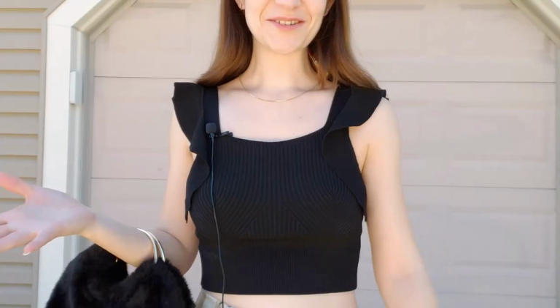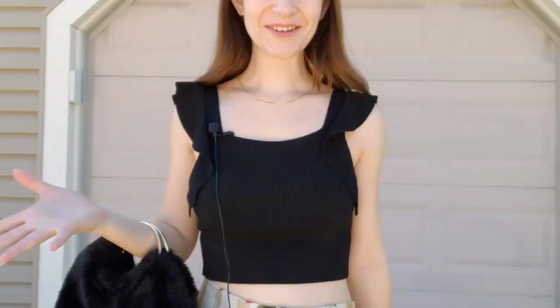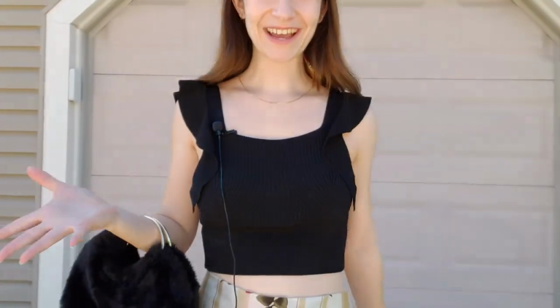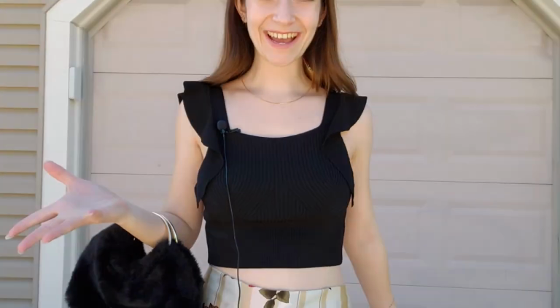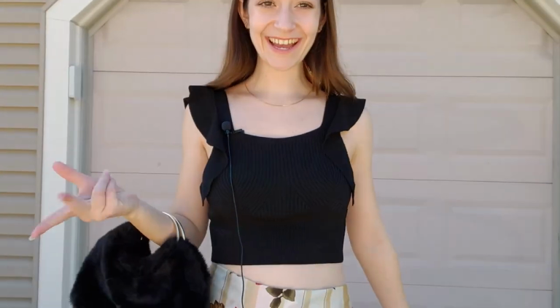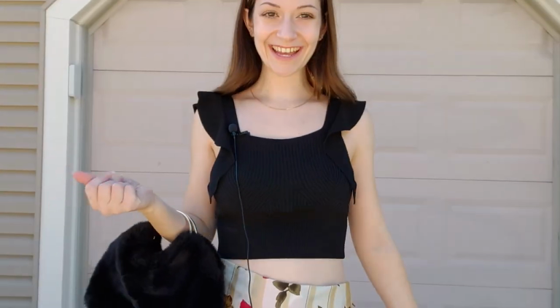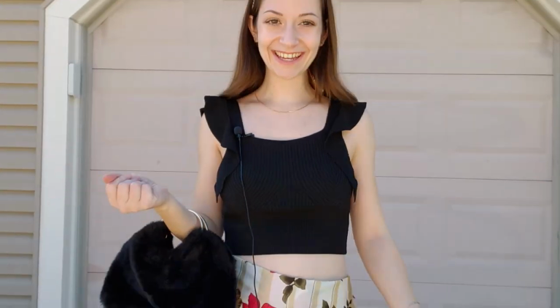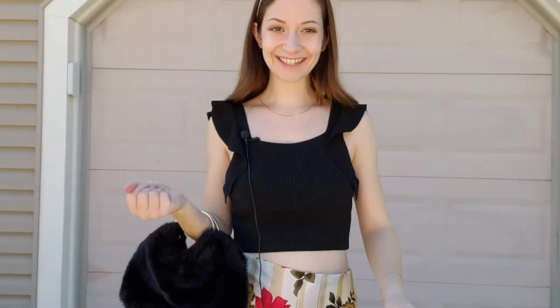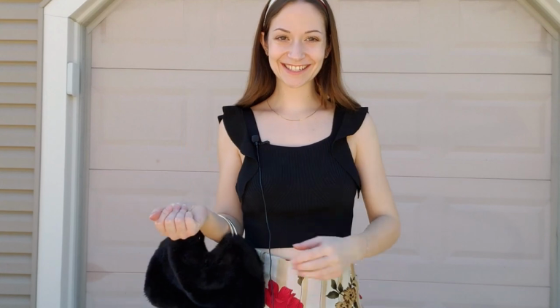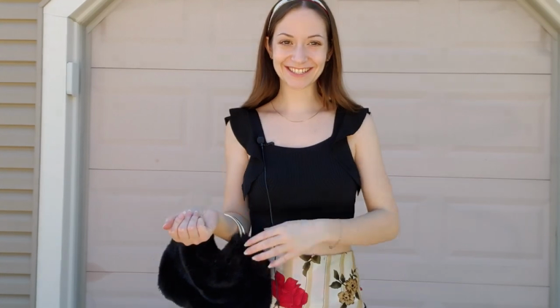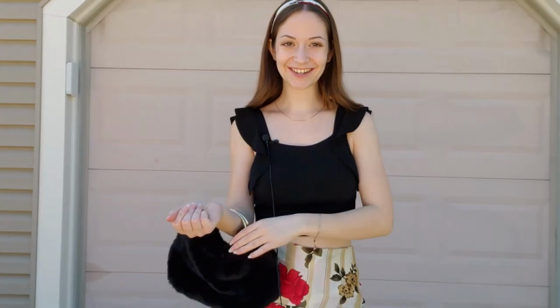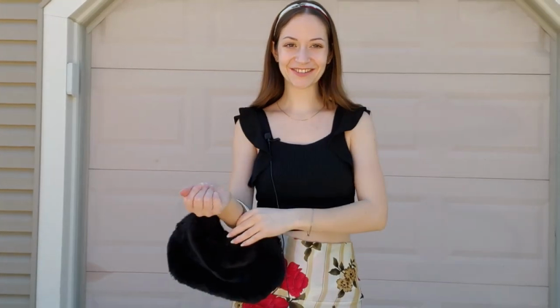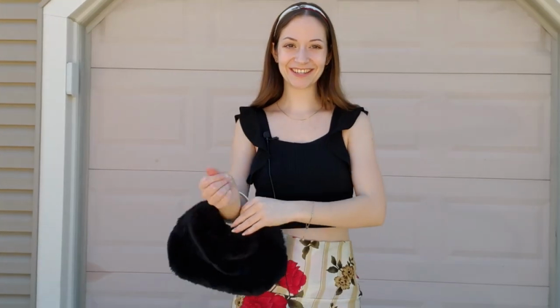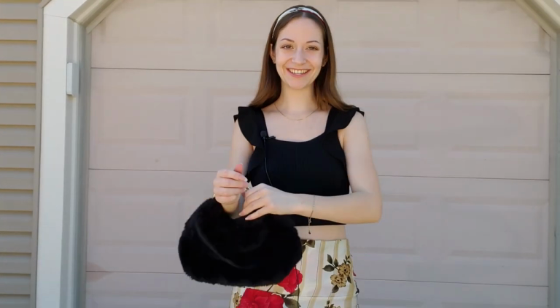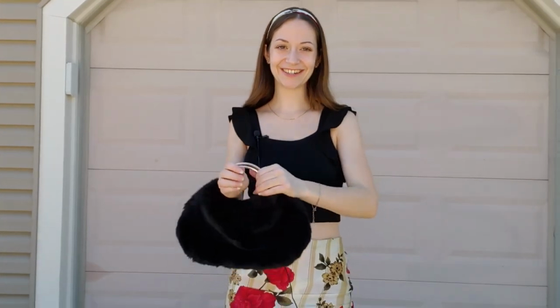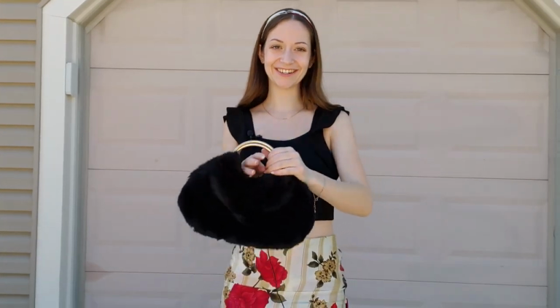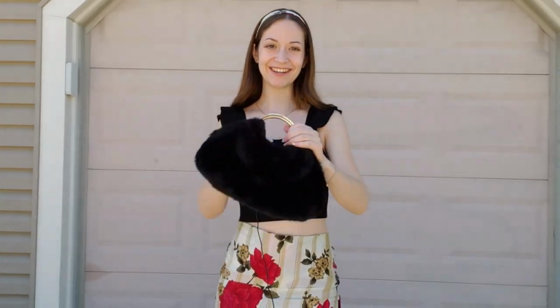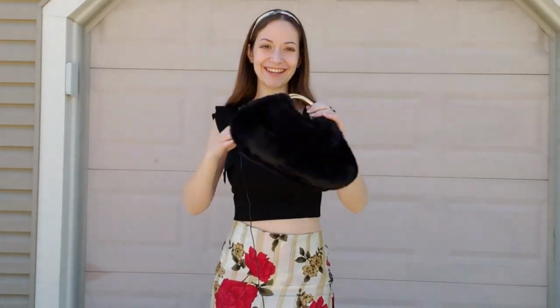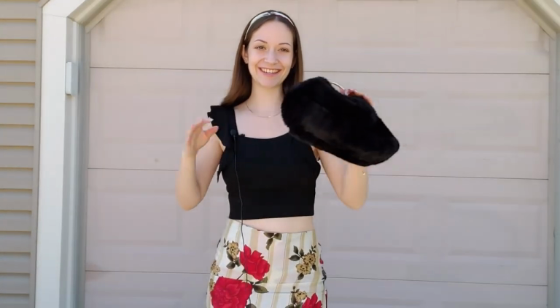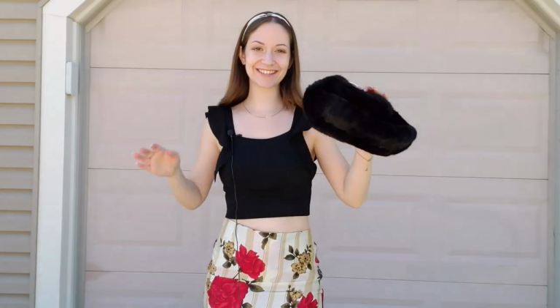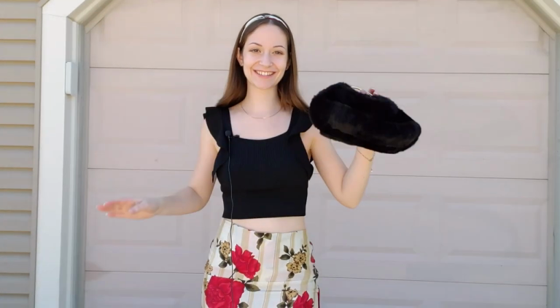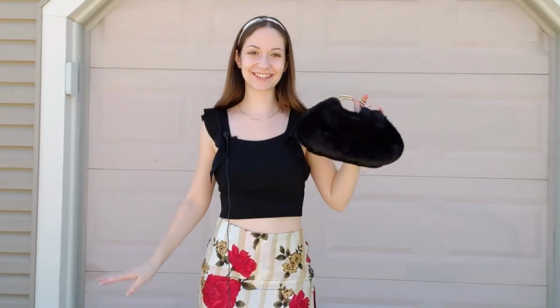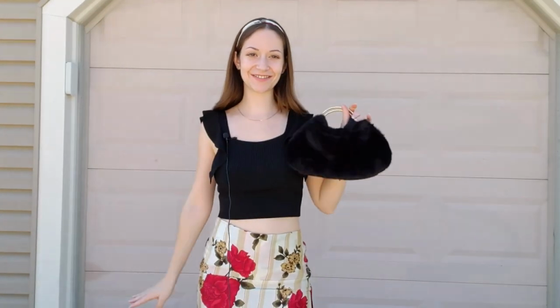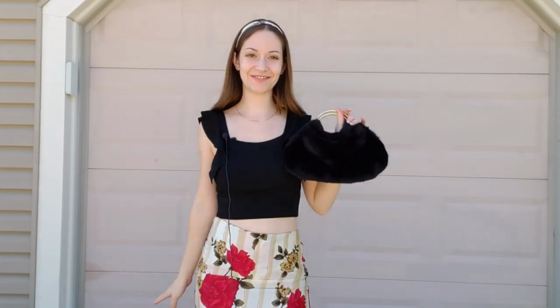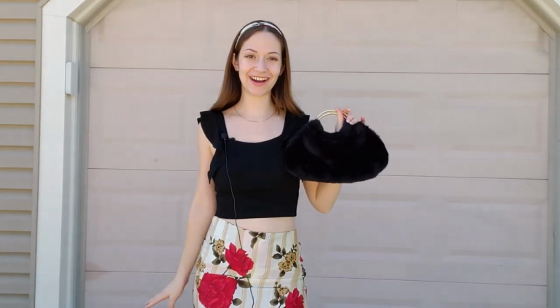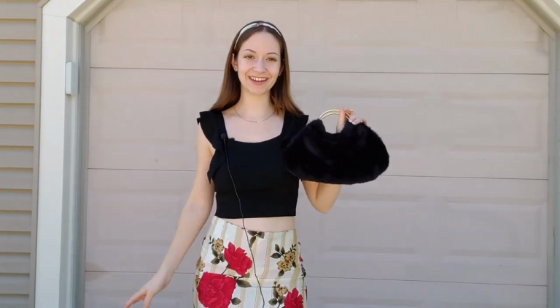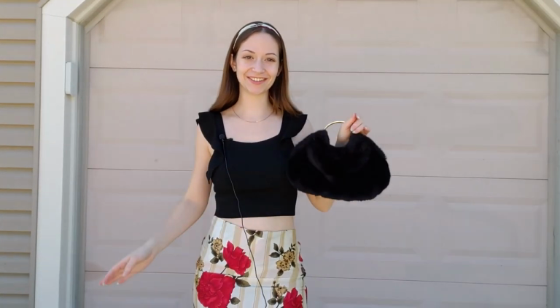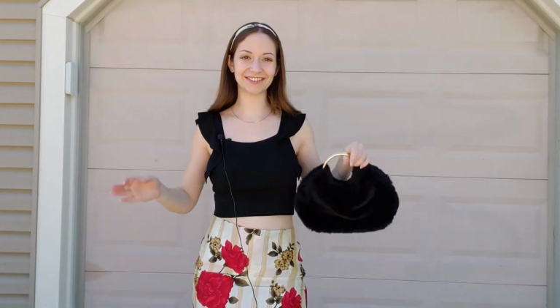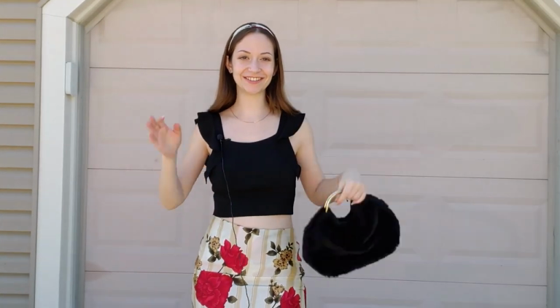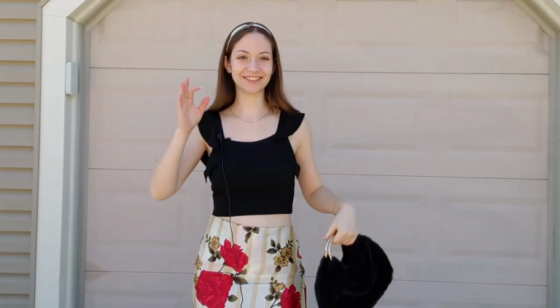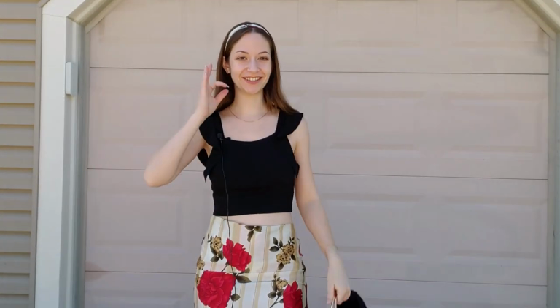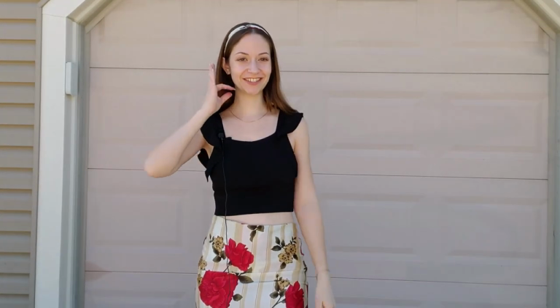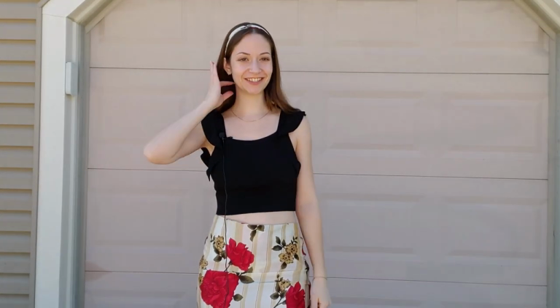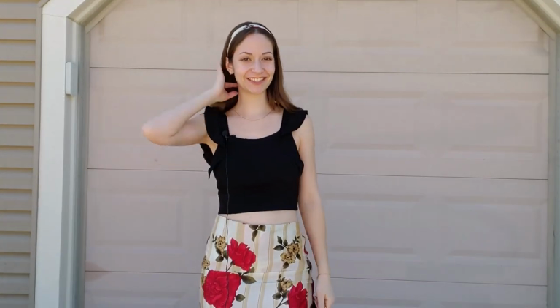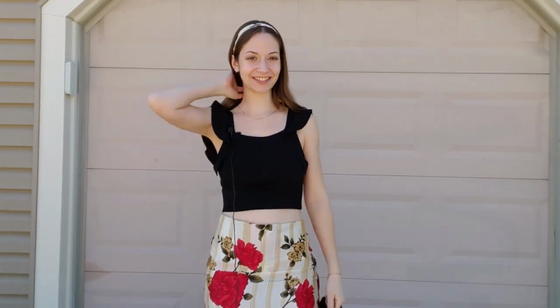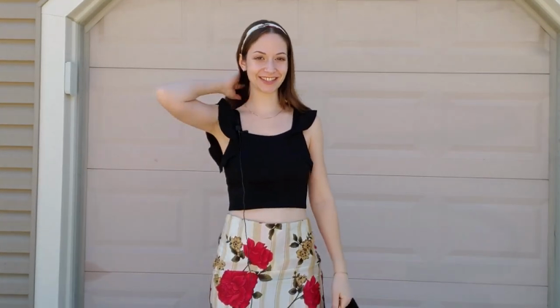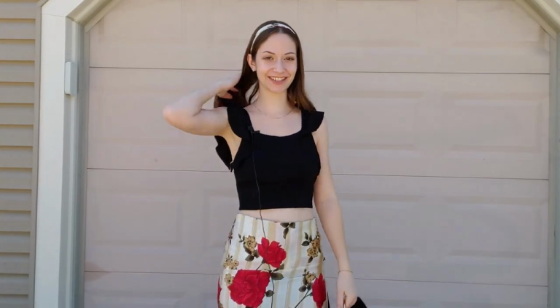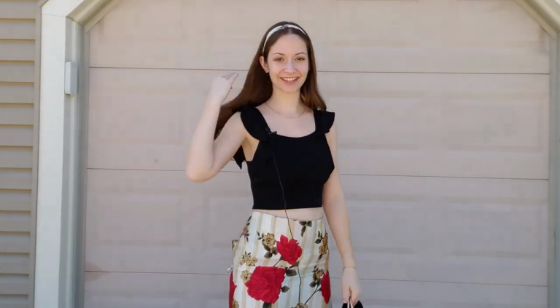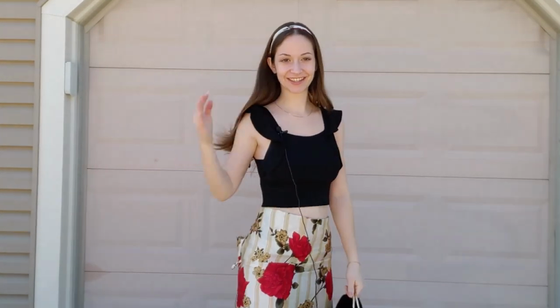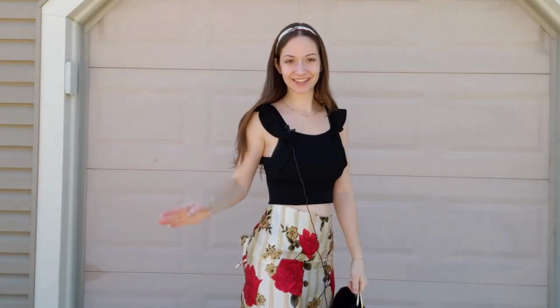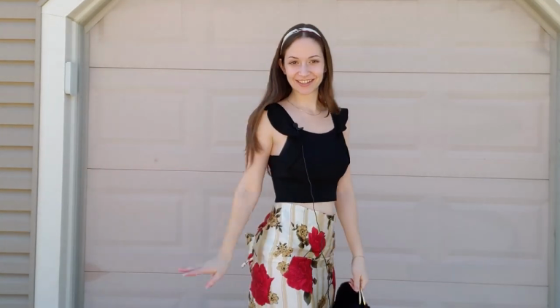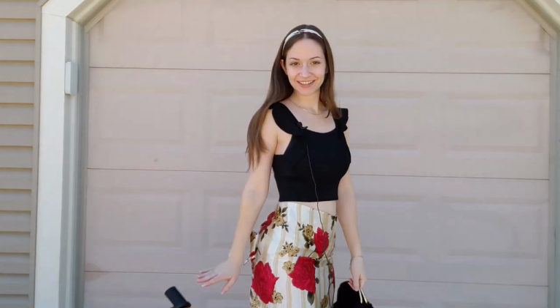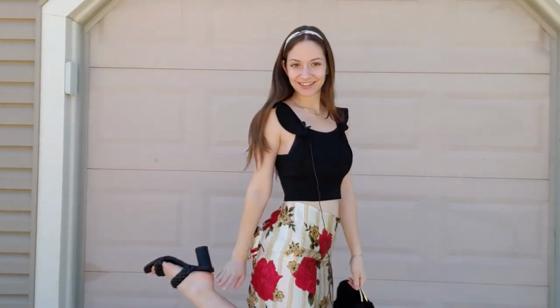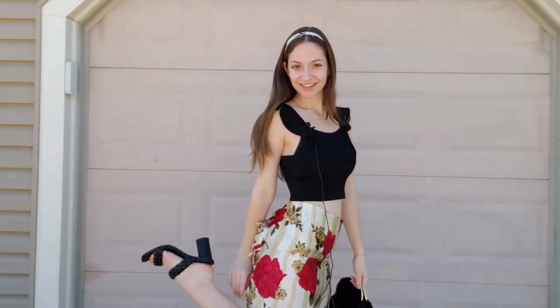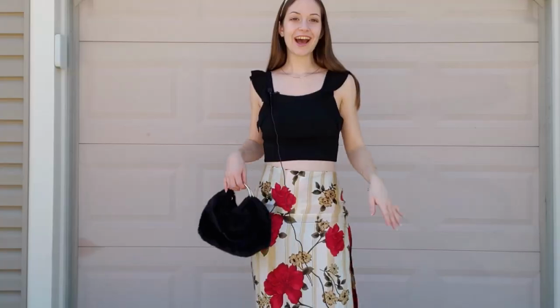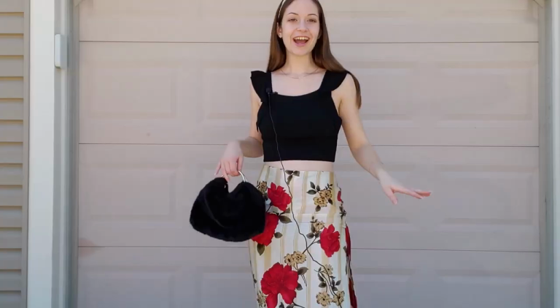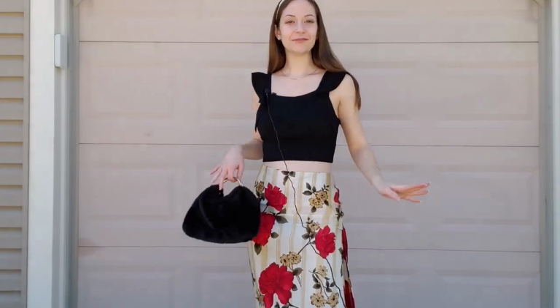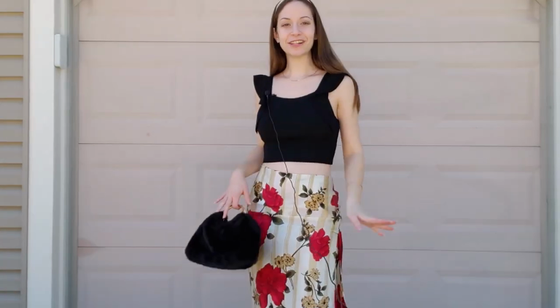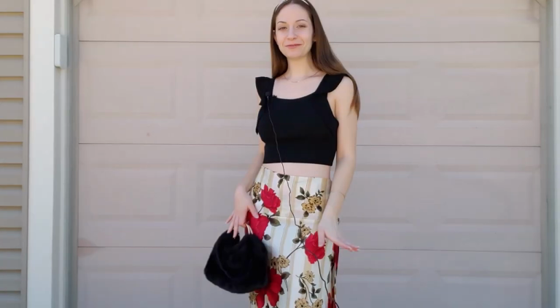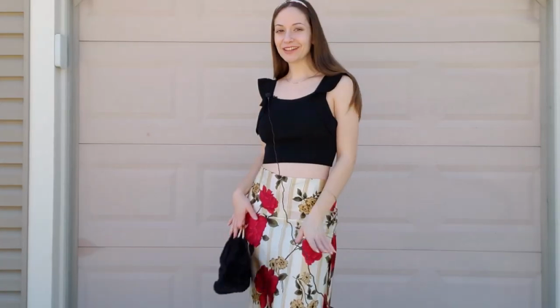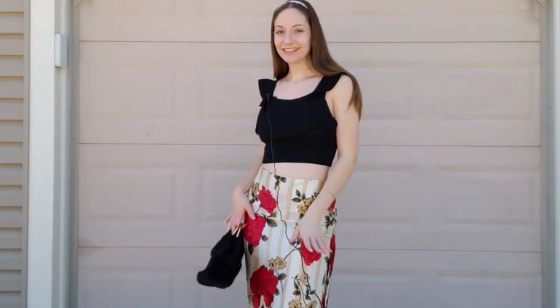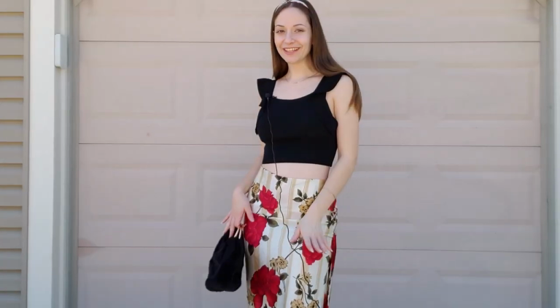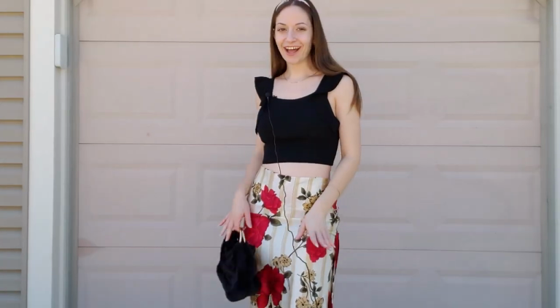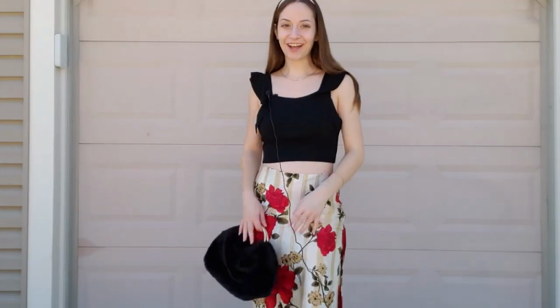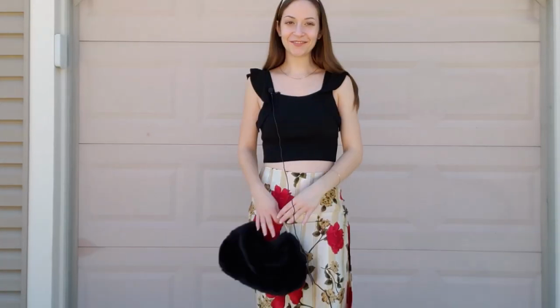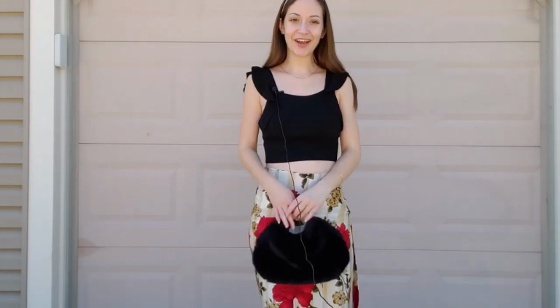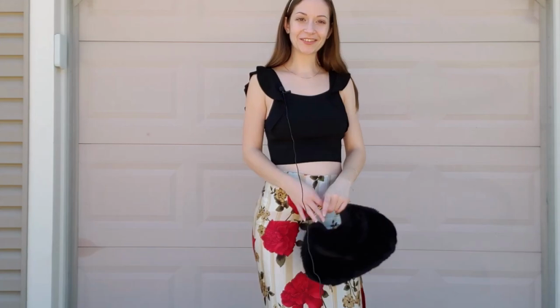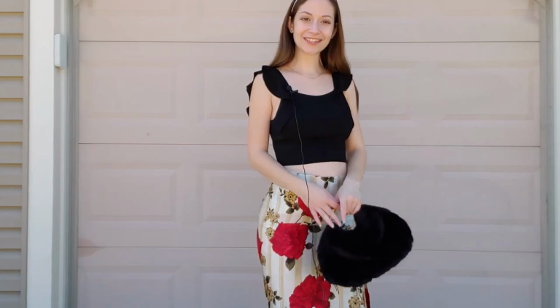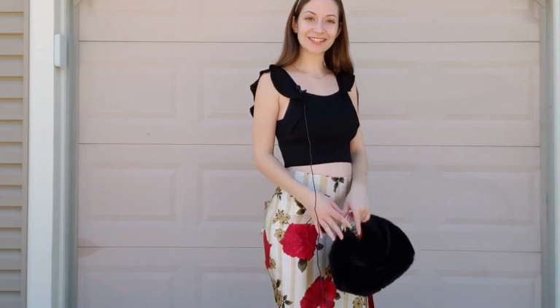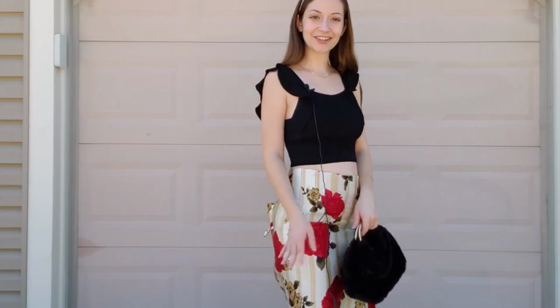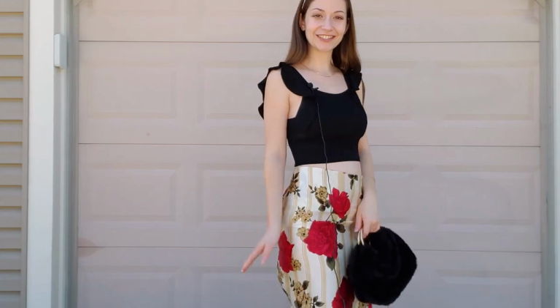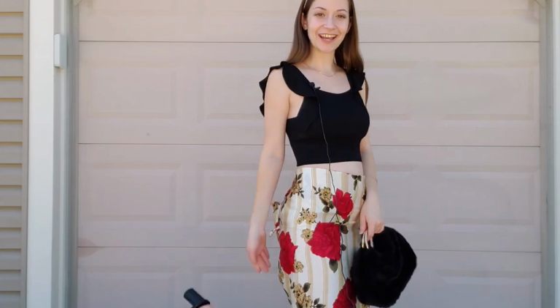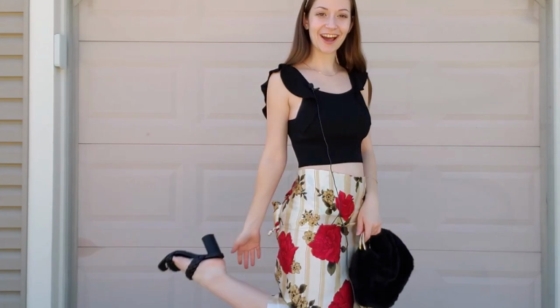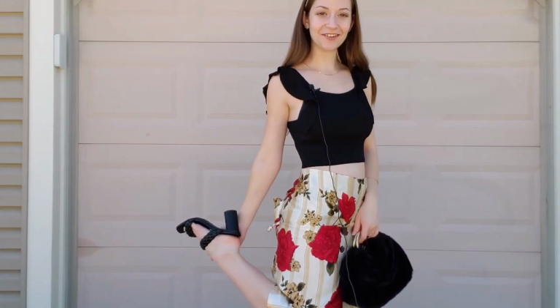Here is the final look. I really, really love how this turned out.